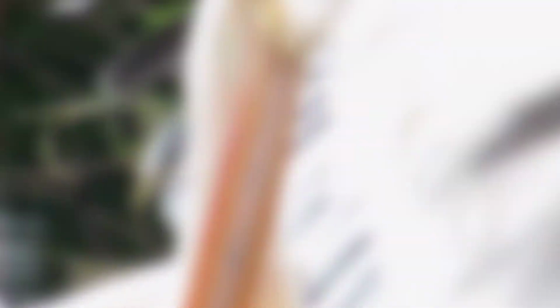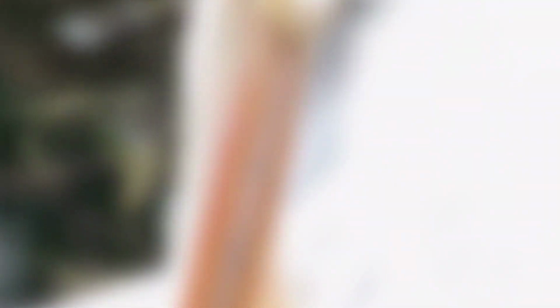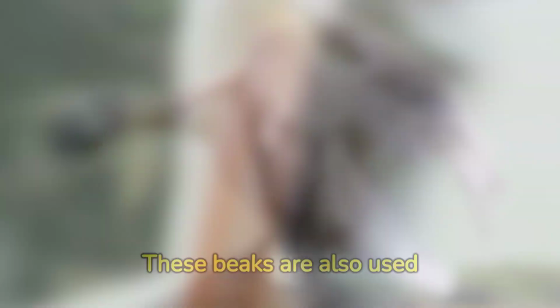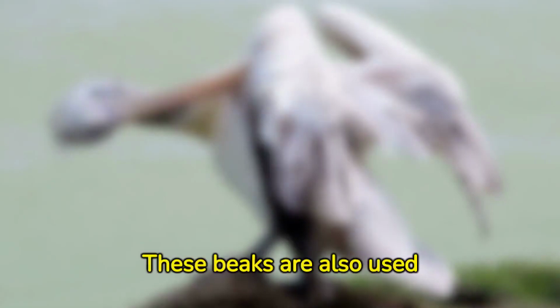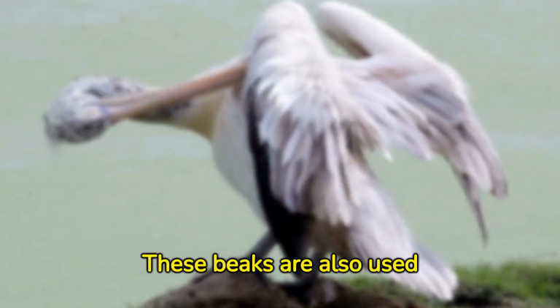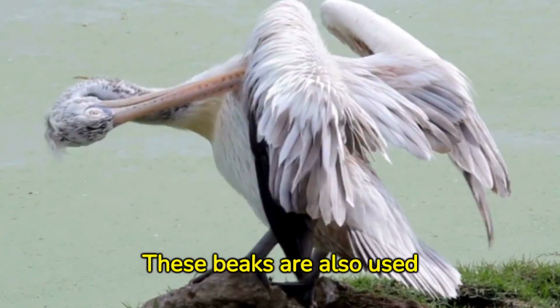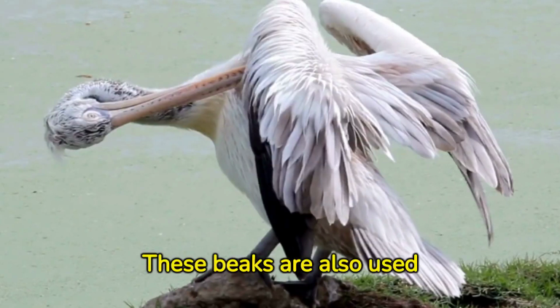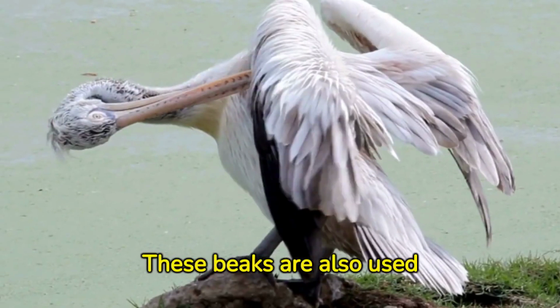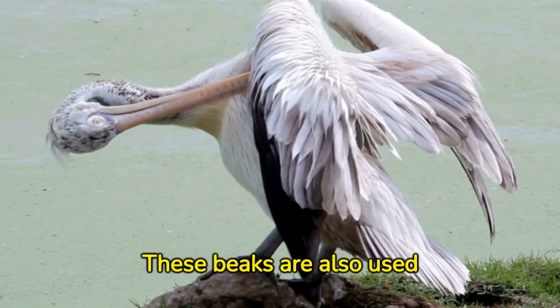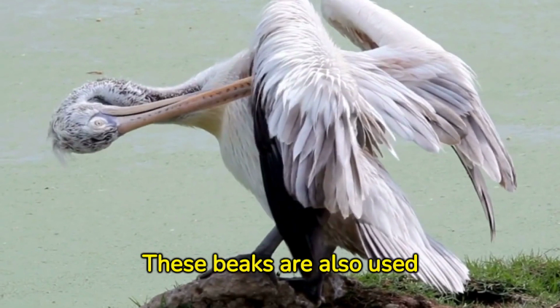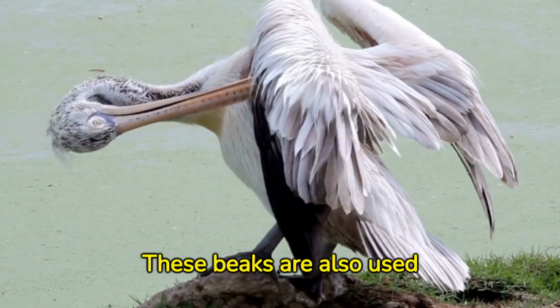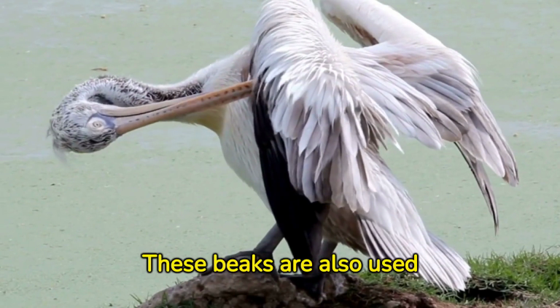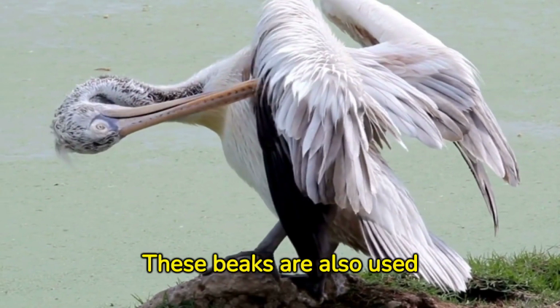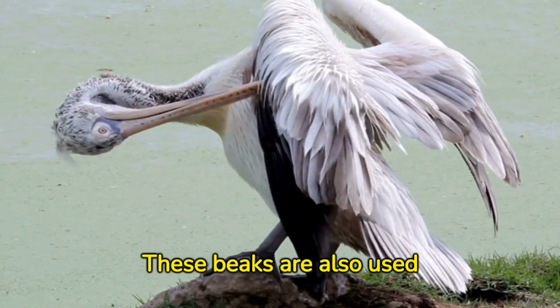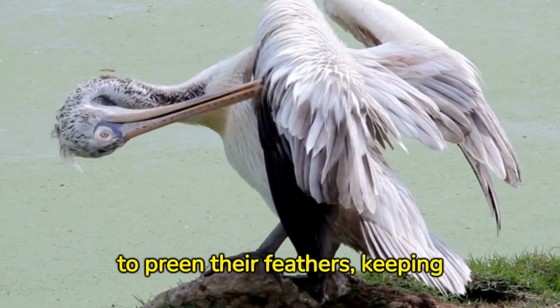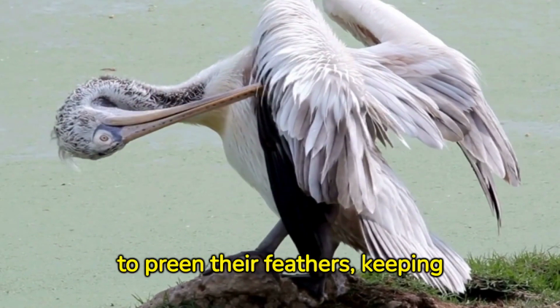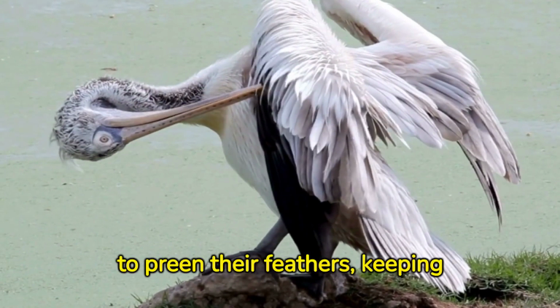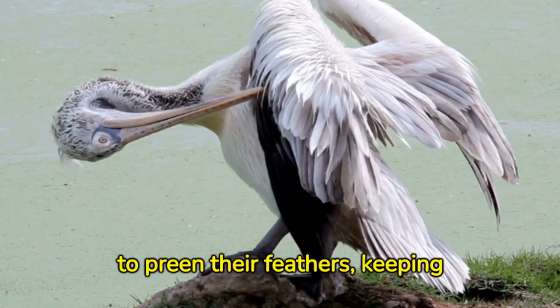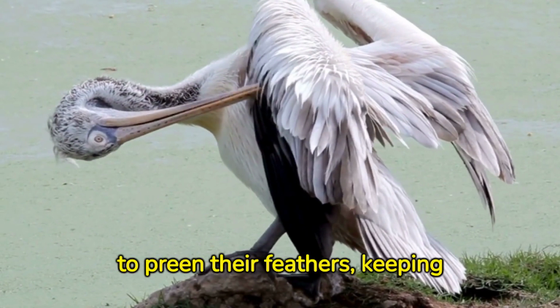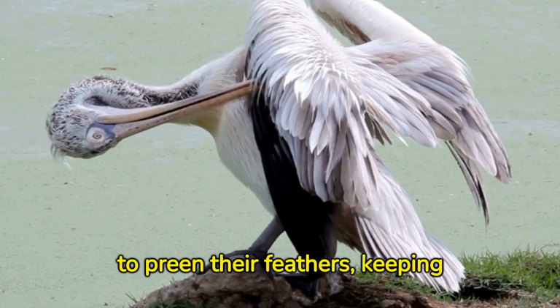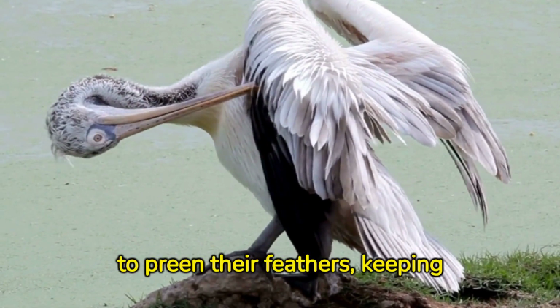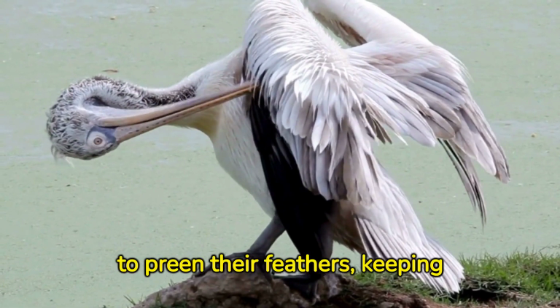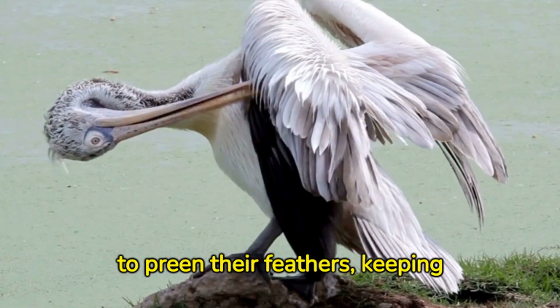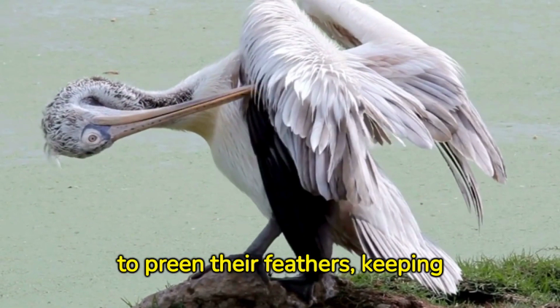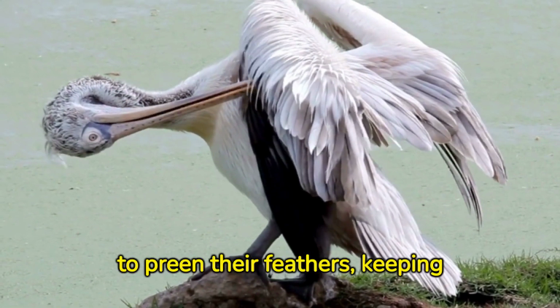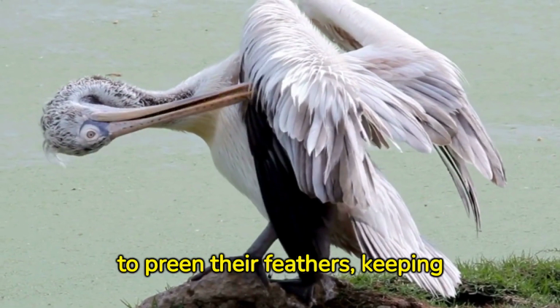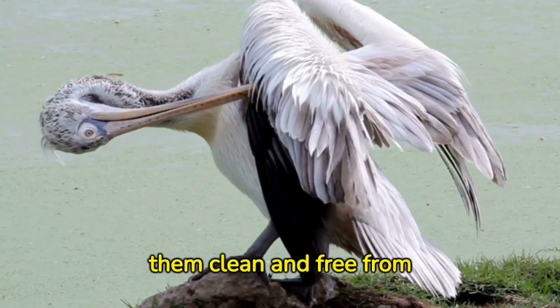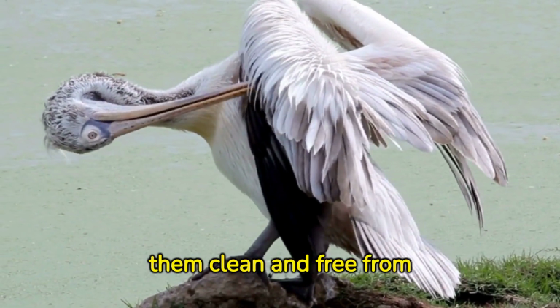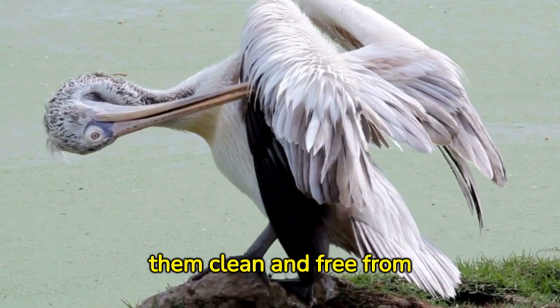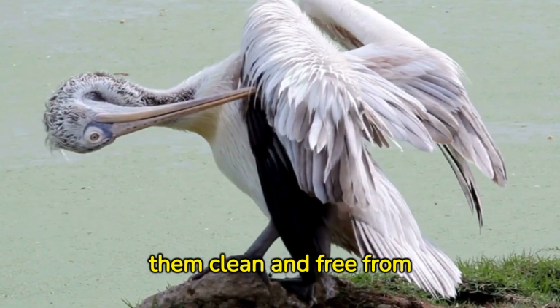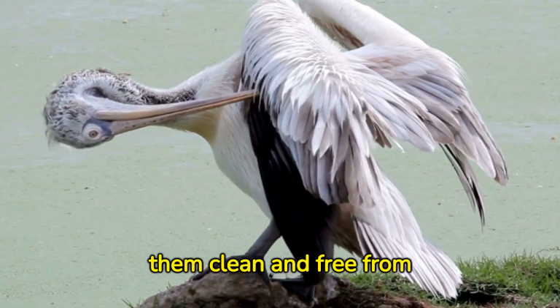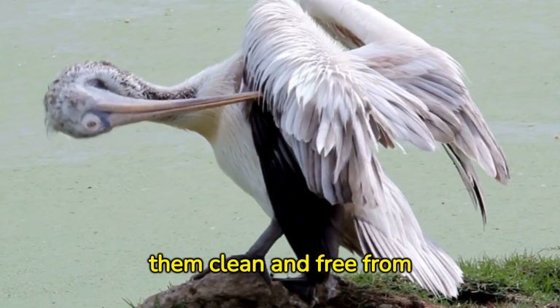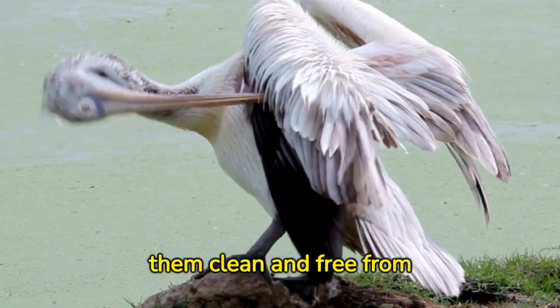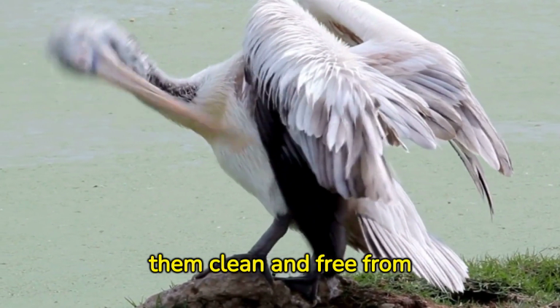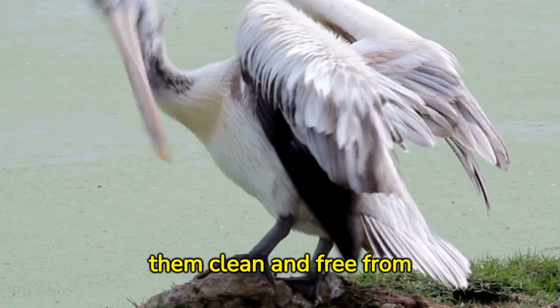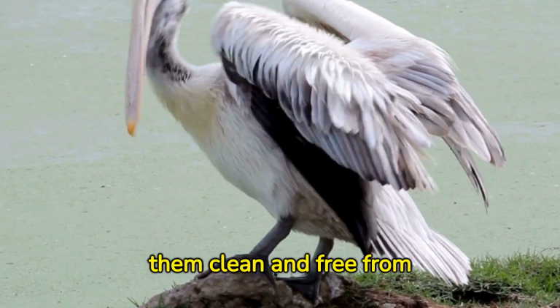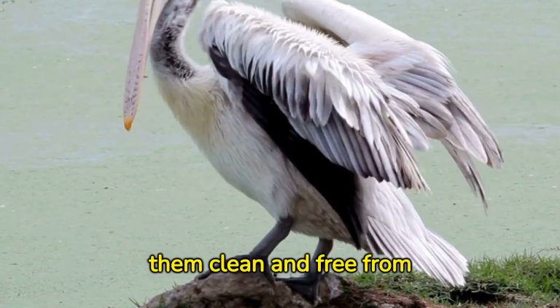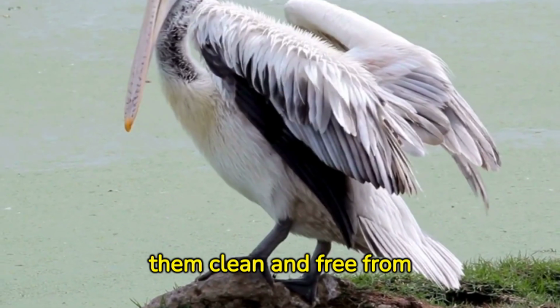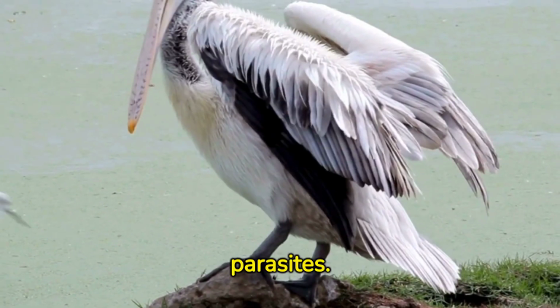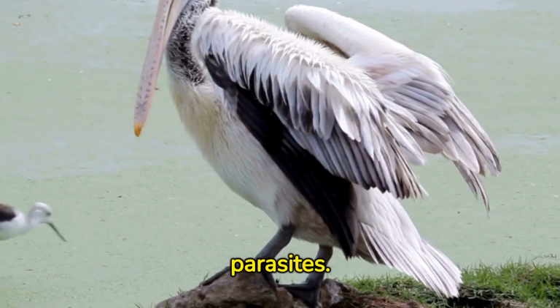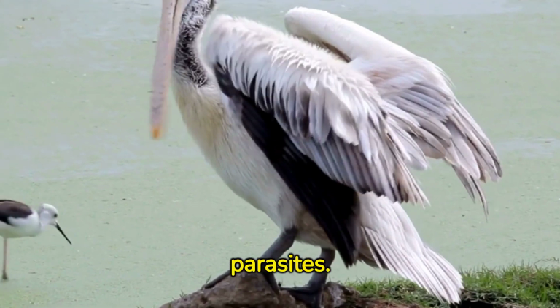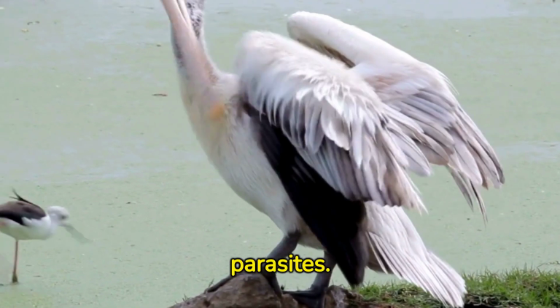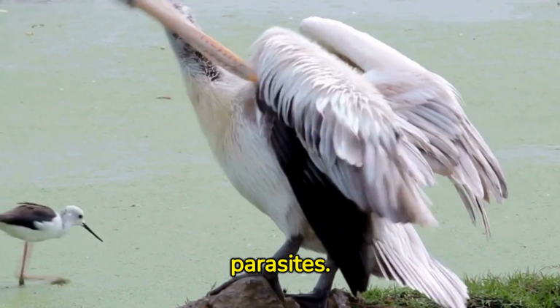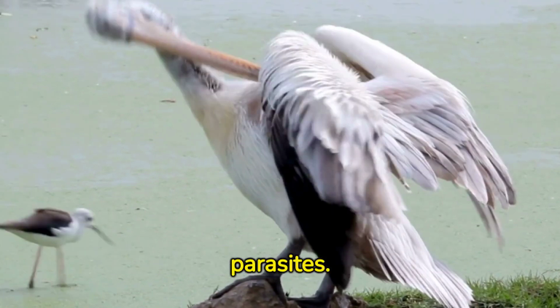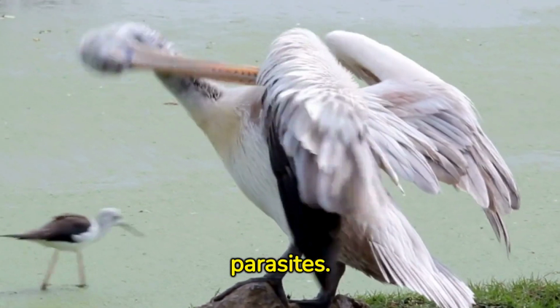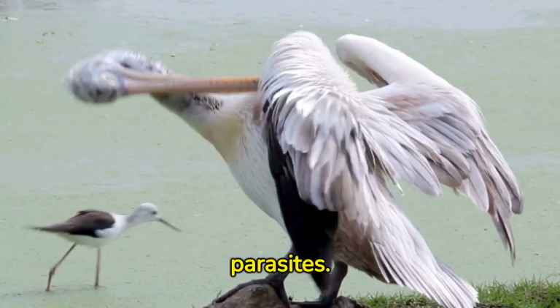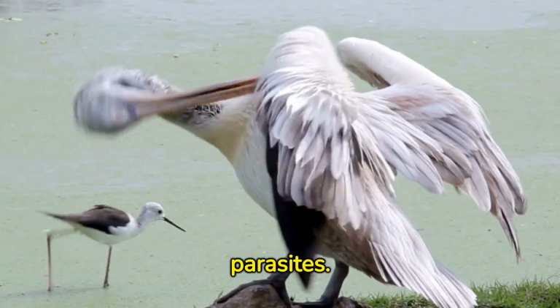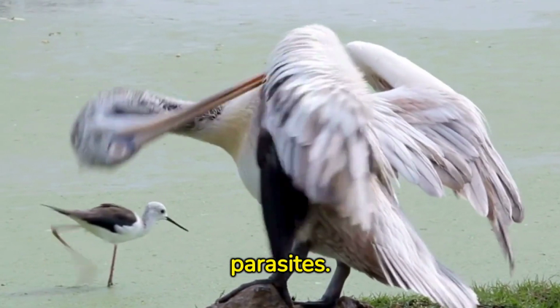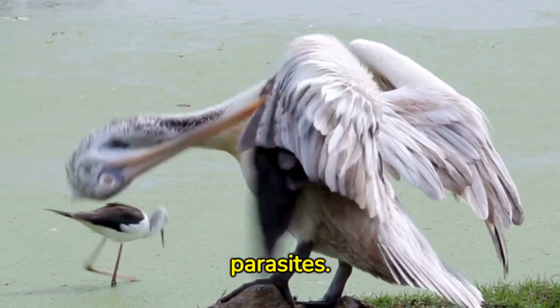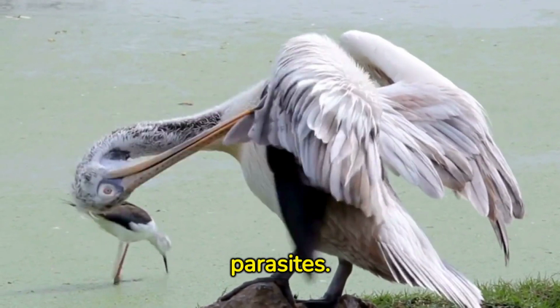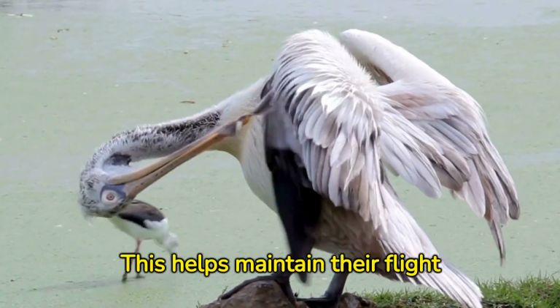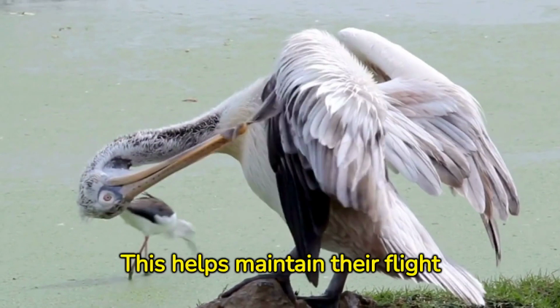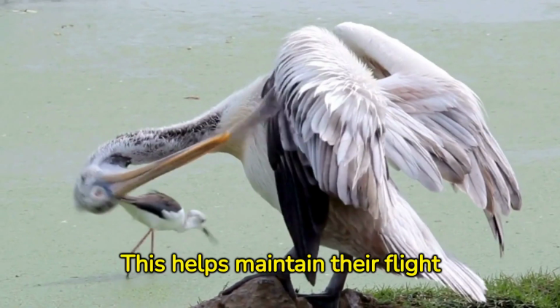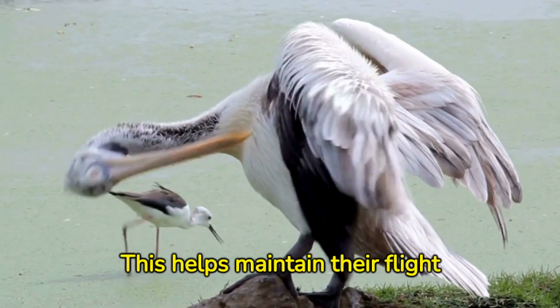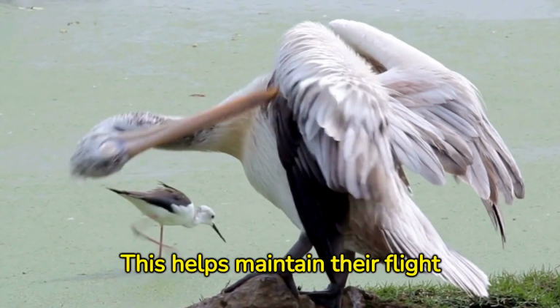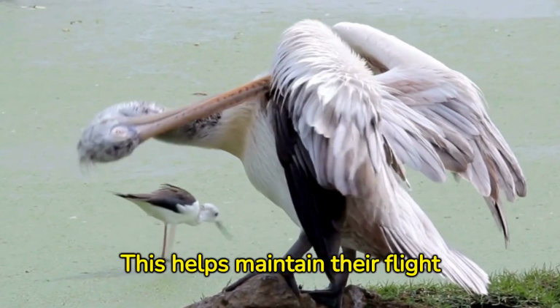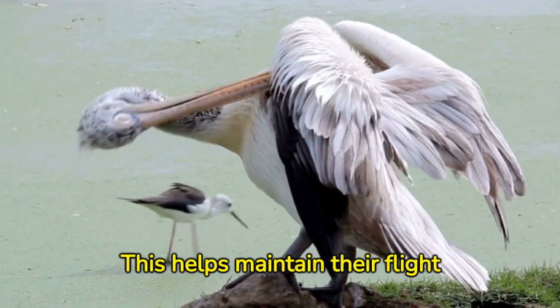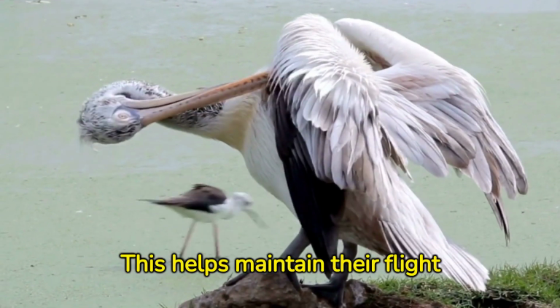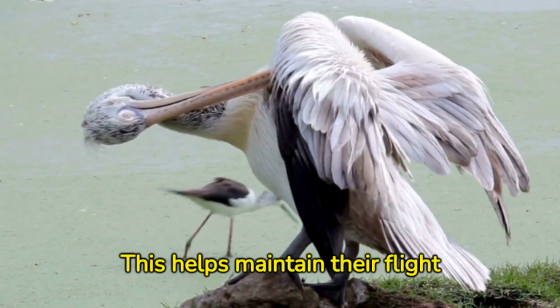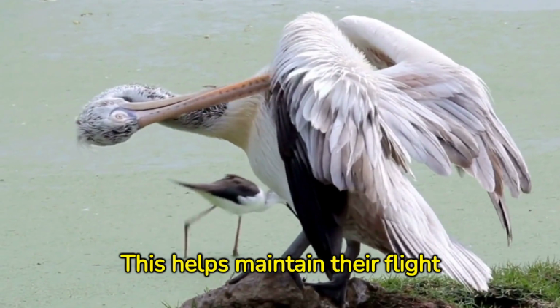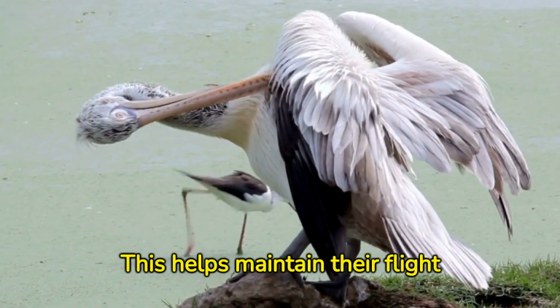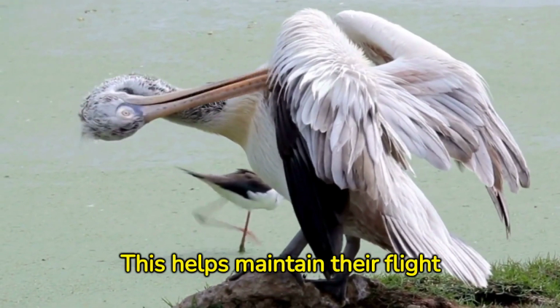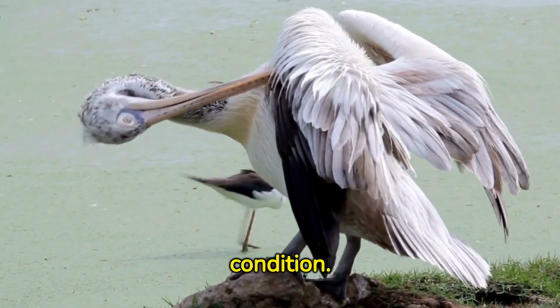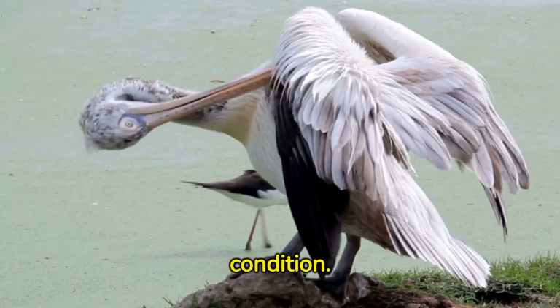These beaks are also used to preen their feathers, keeping them clean and free from parasites. This helps maintain their flight condition.